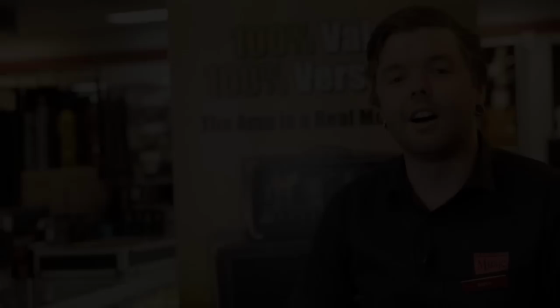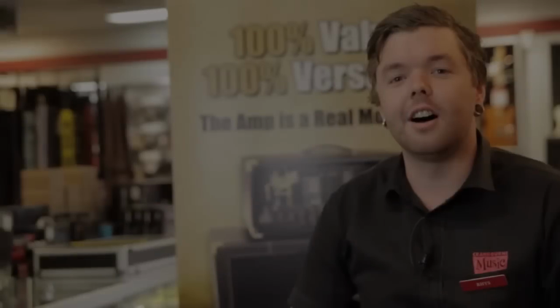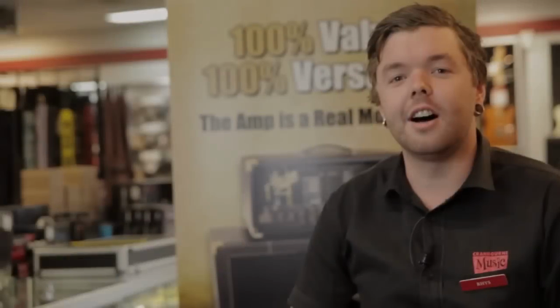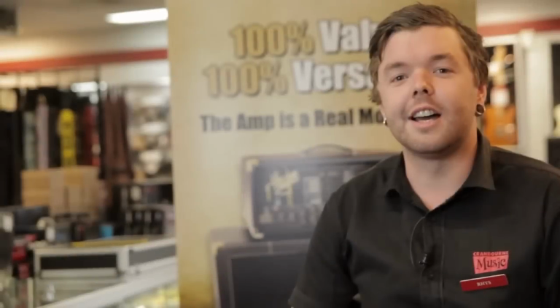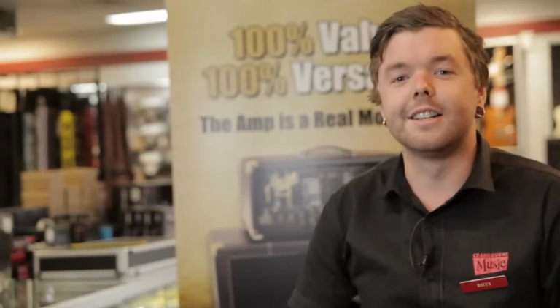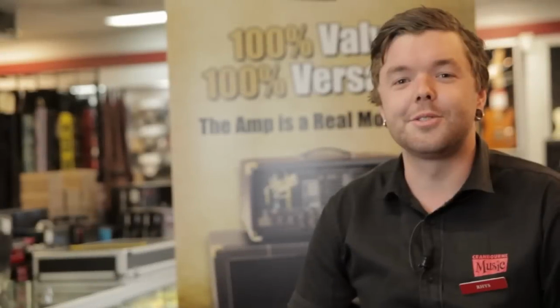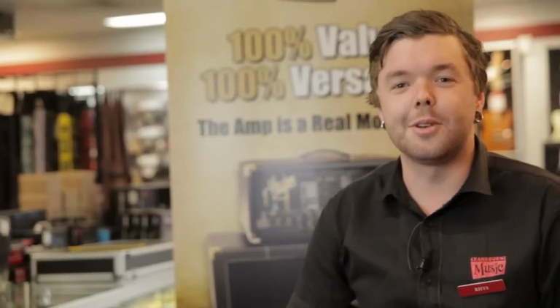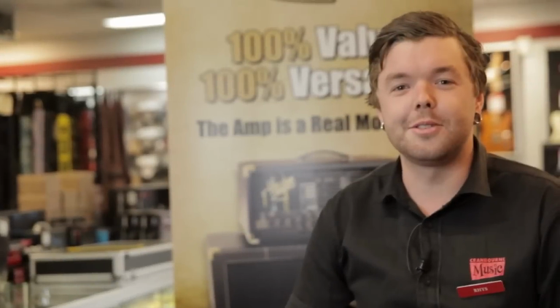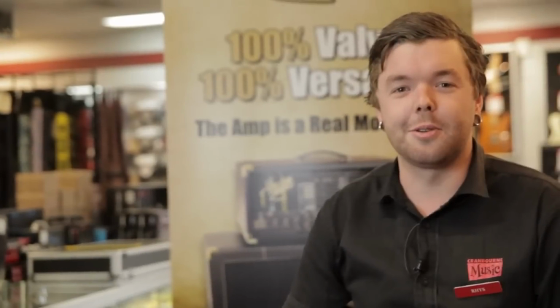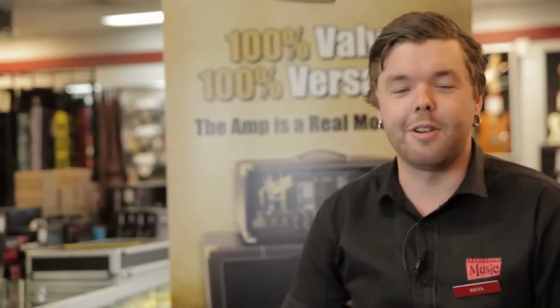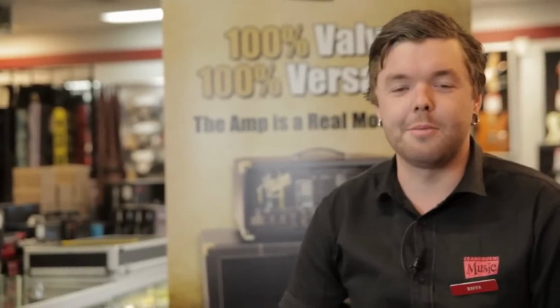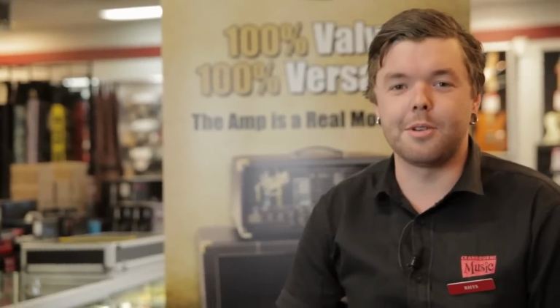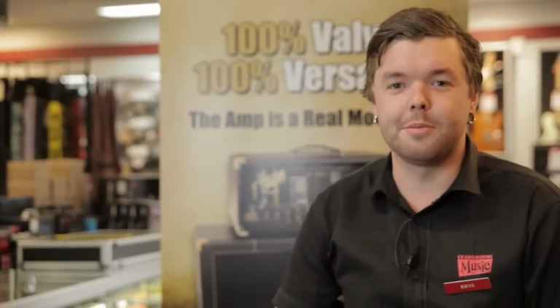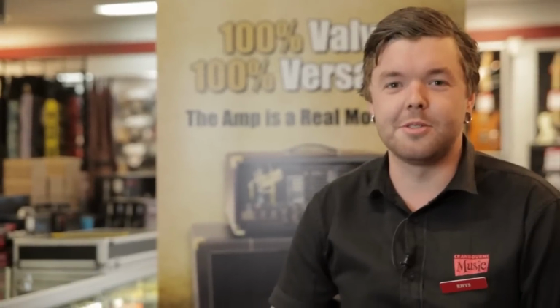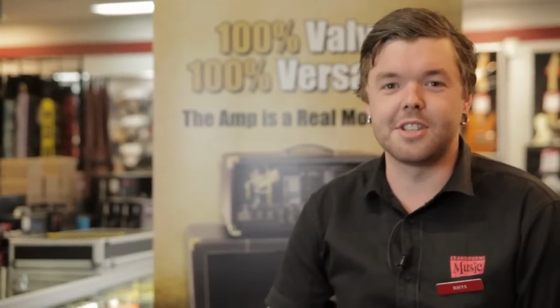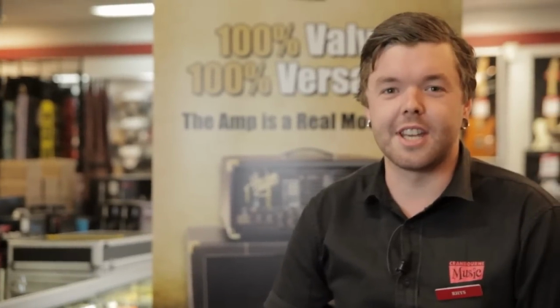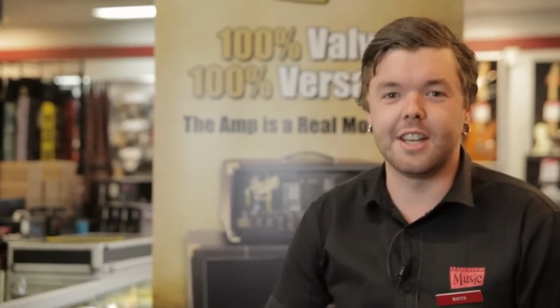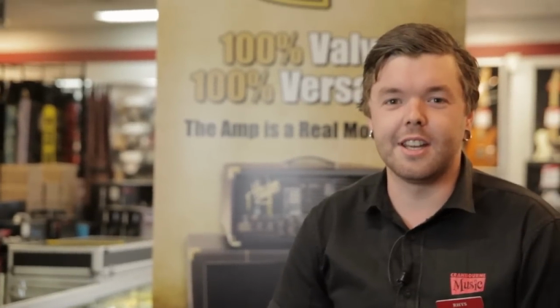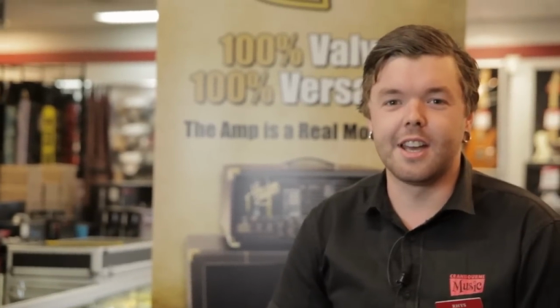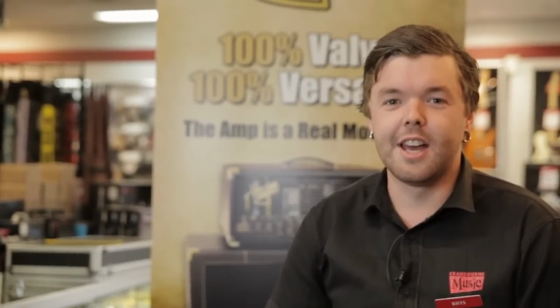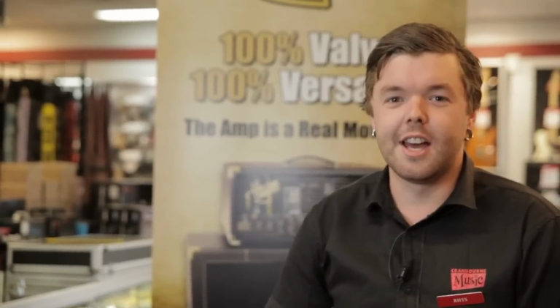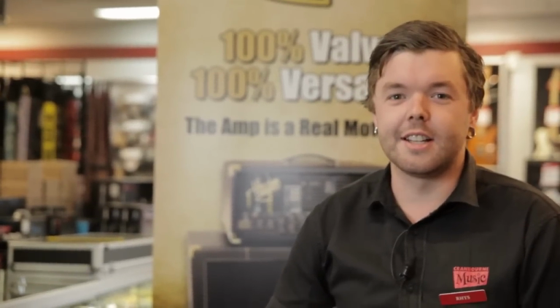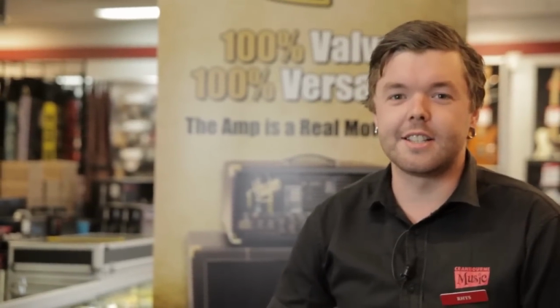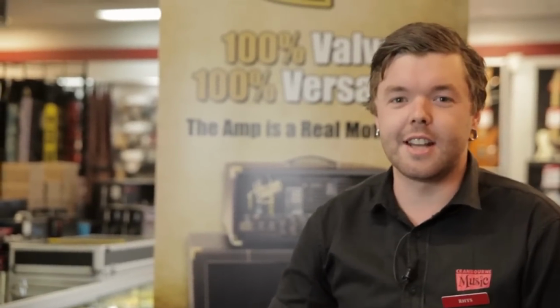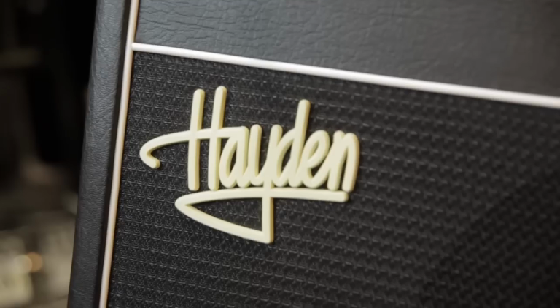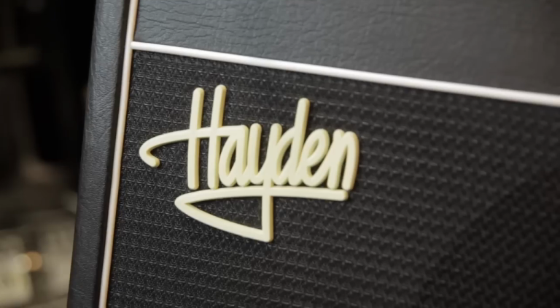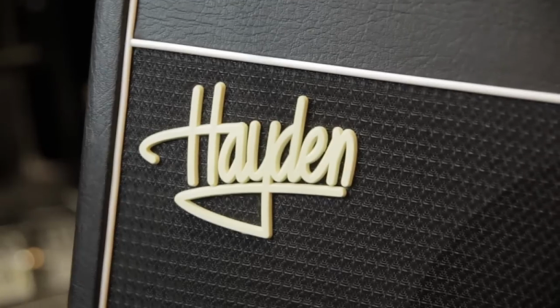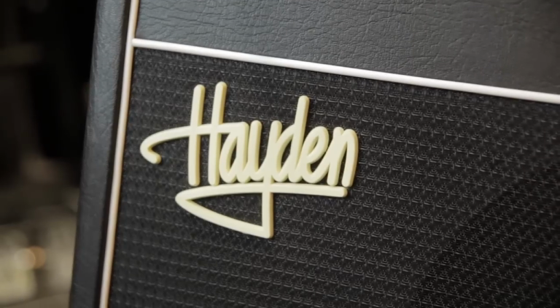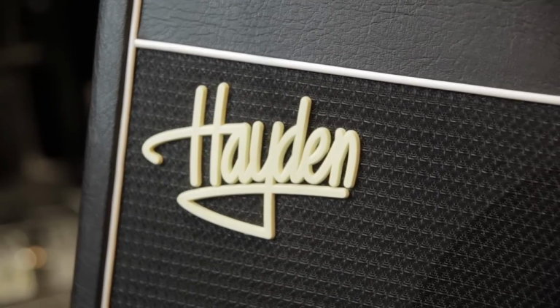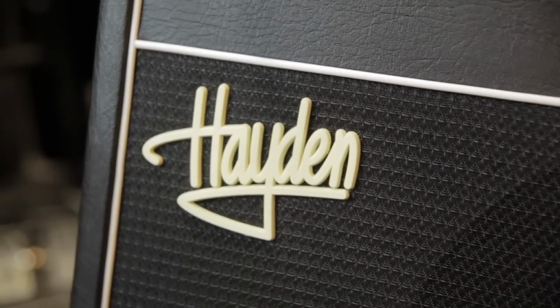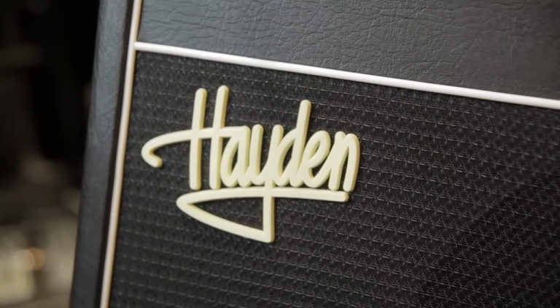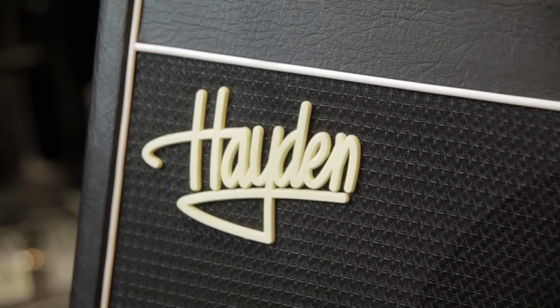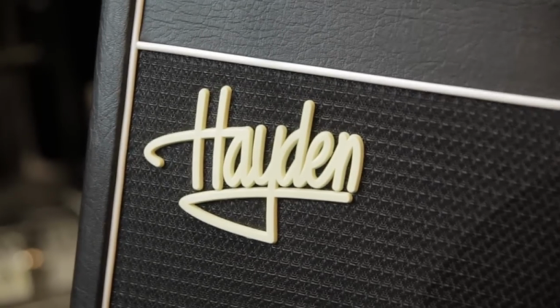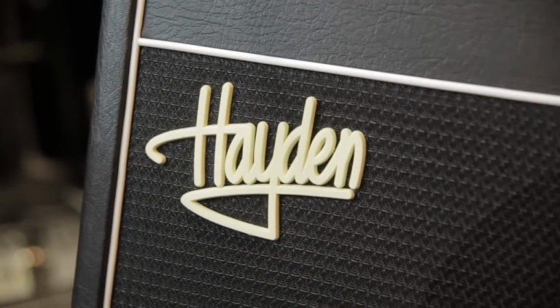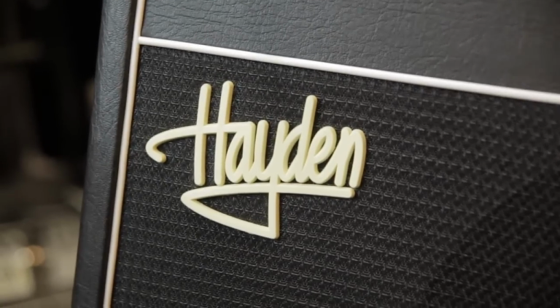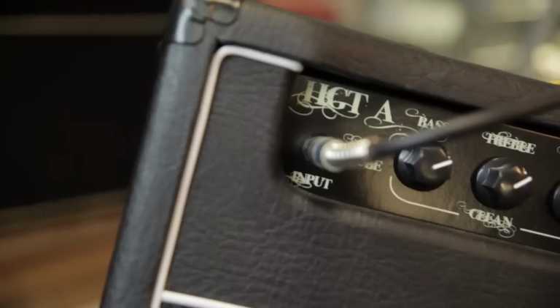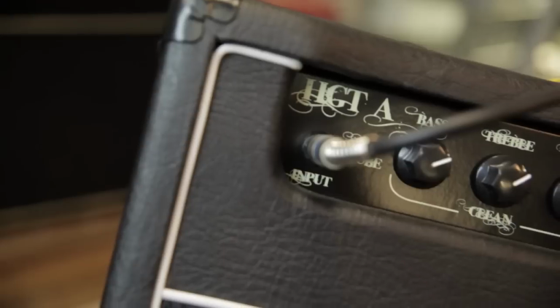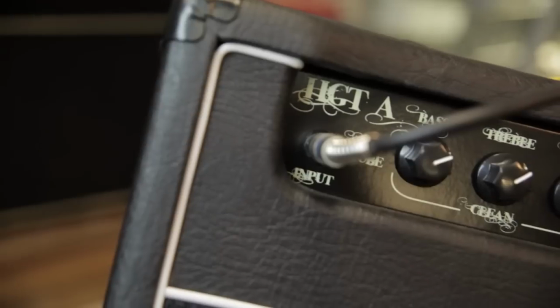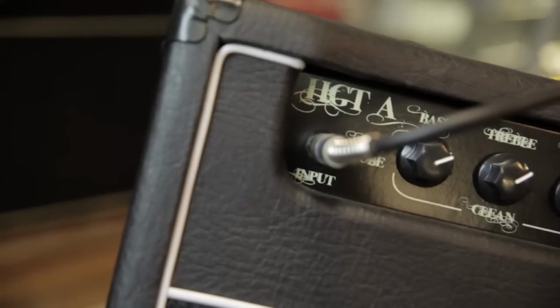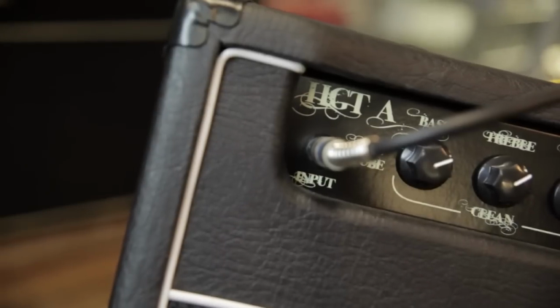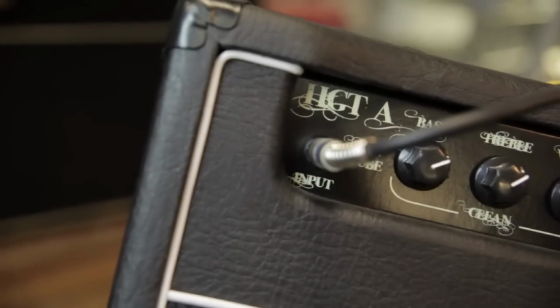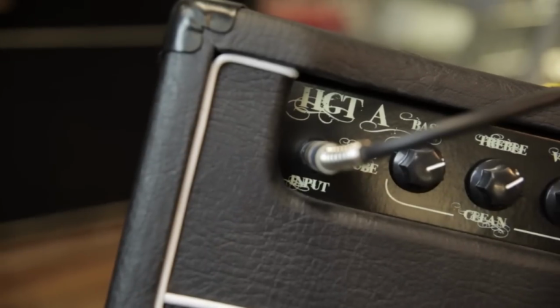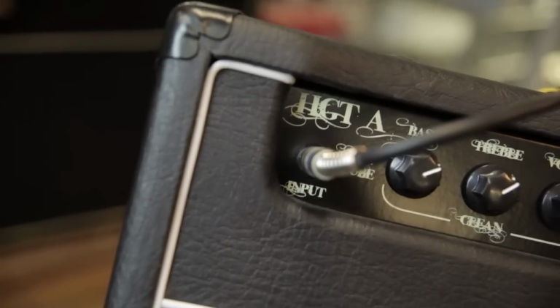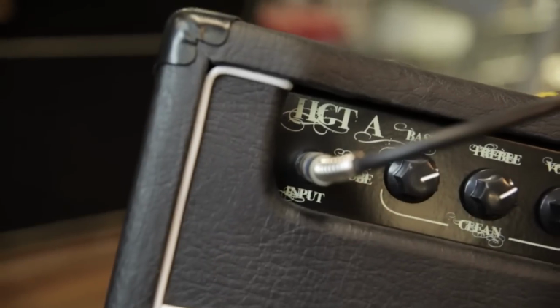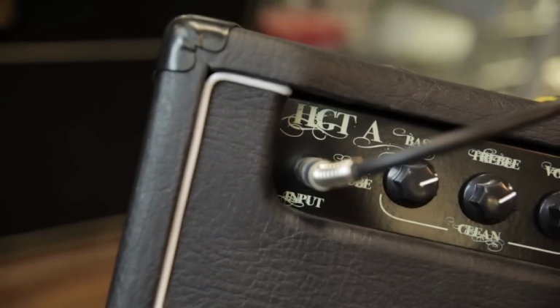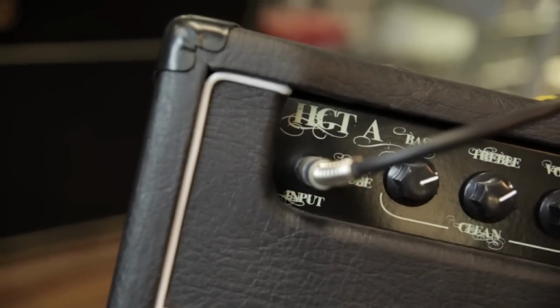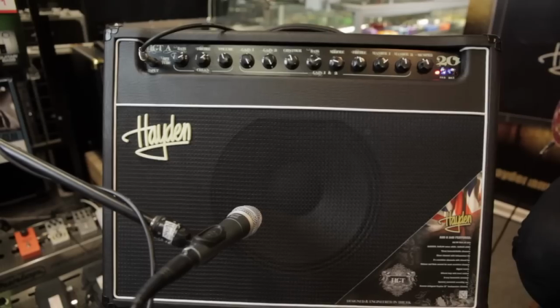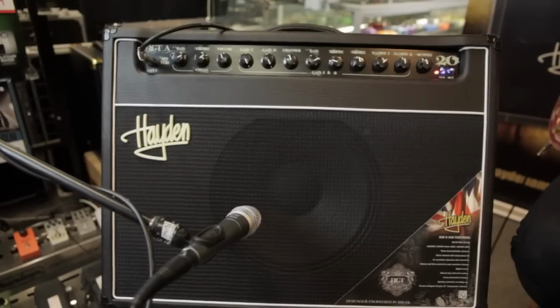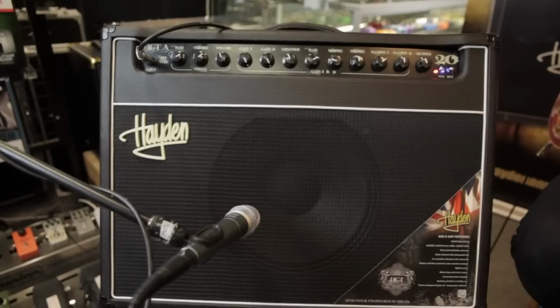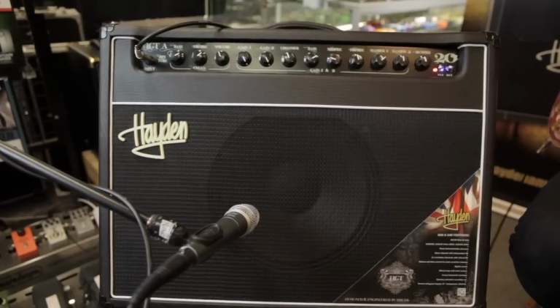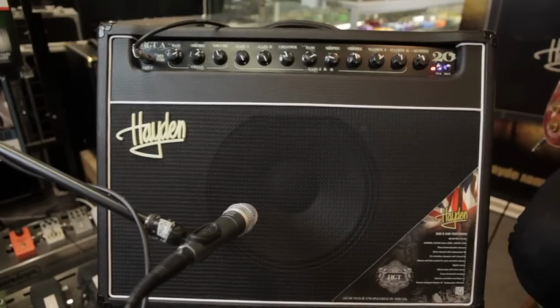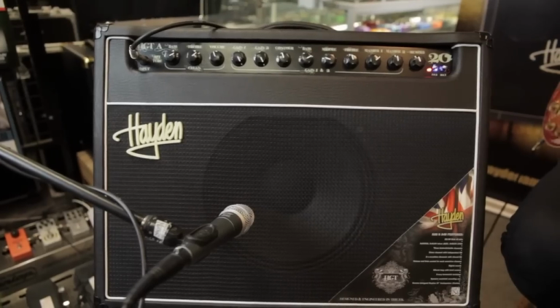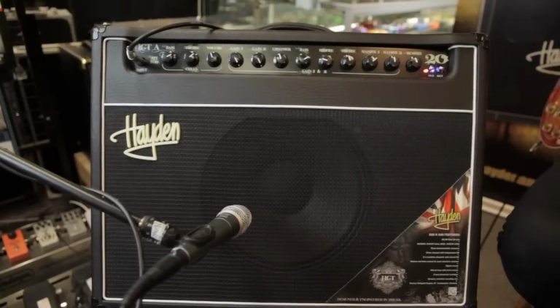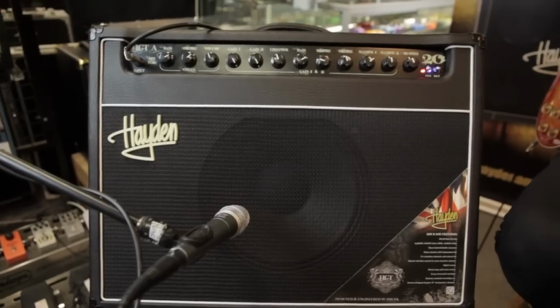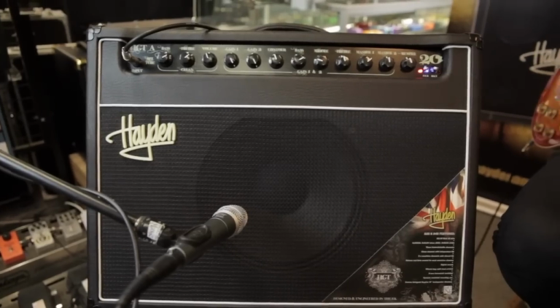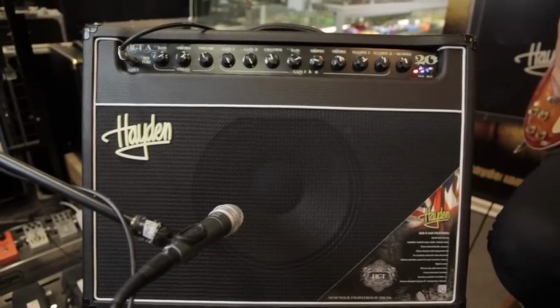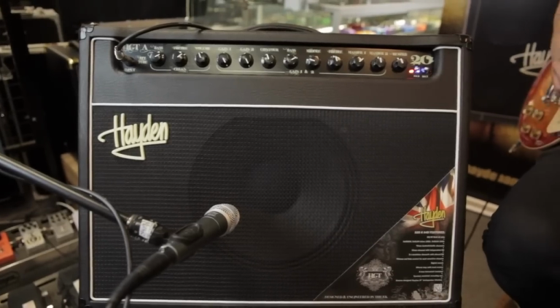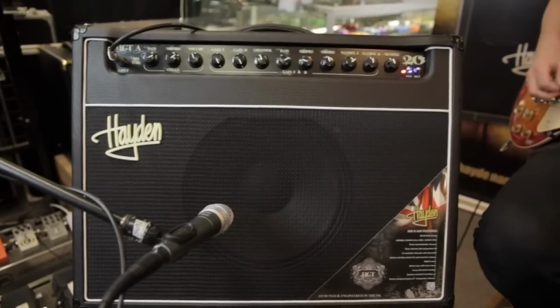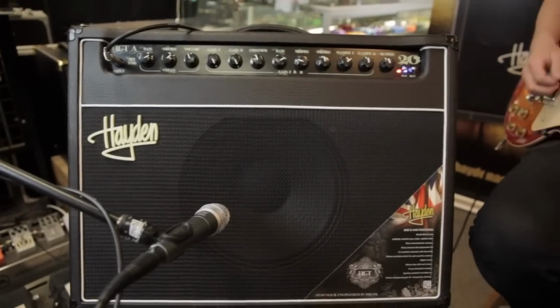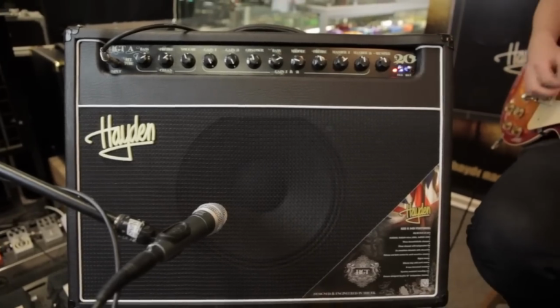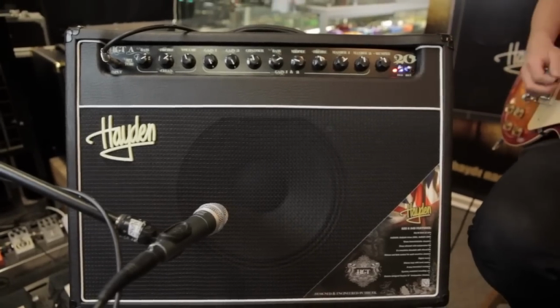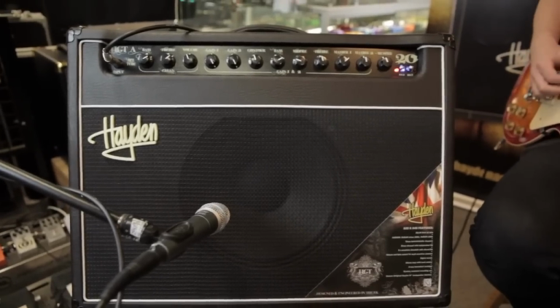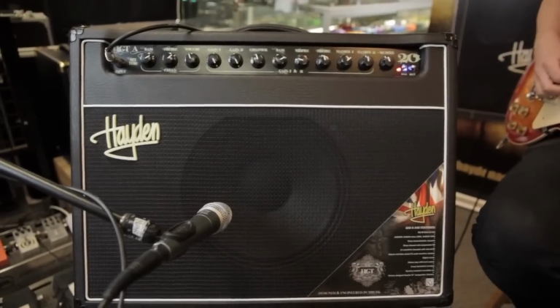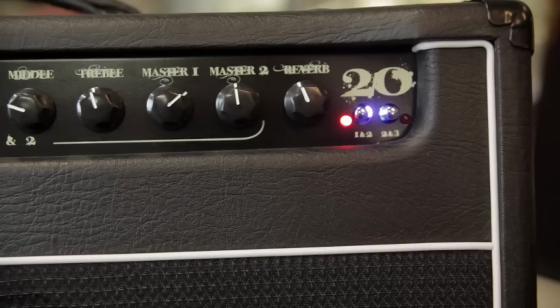Hi, it's Reece from Cranberry Music here, and today we're having a look at the Hayden HGT20A combo.